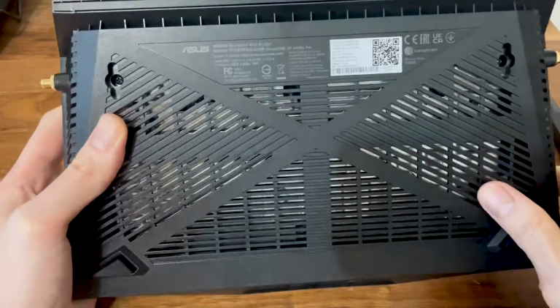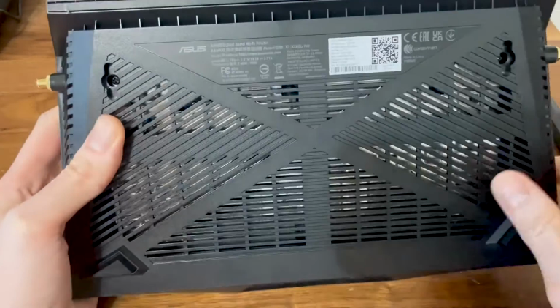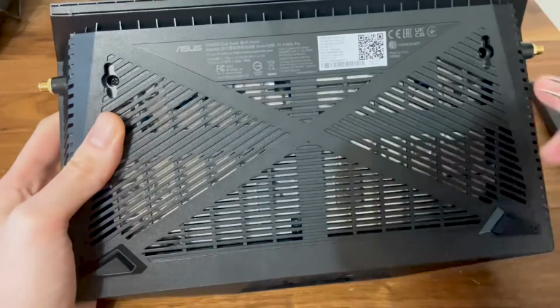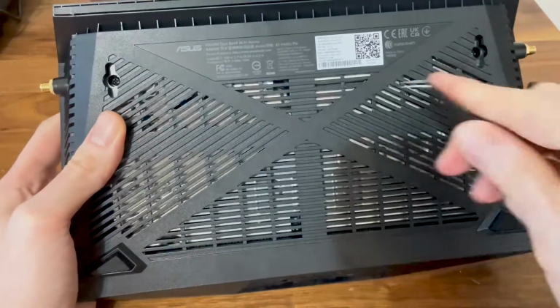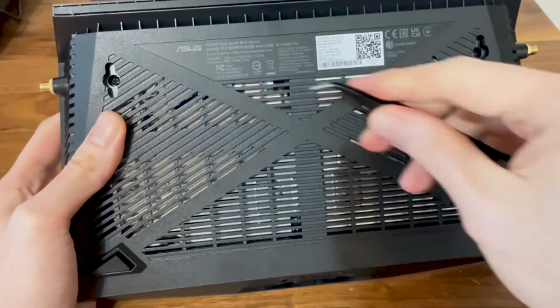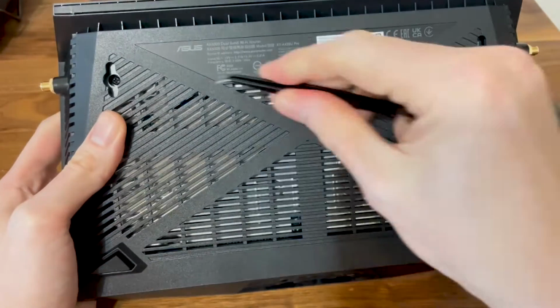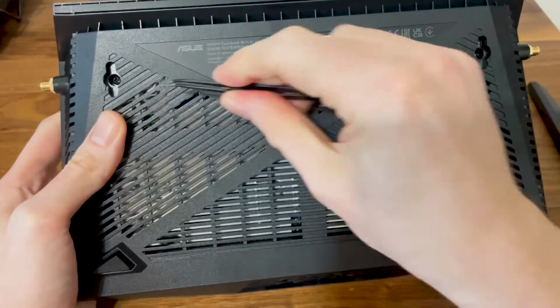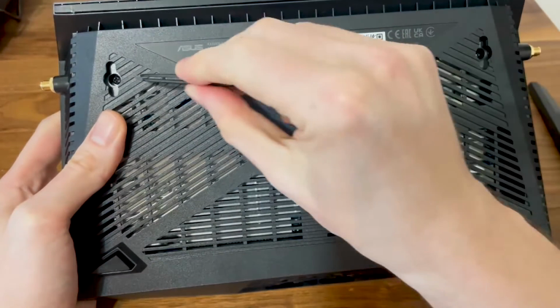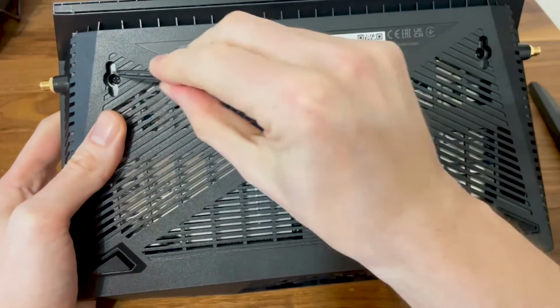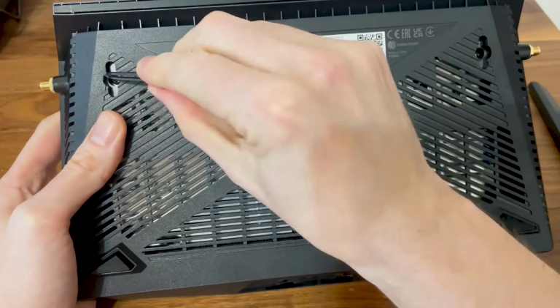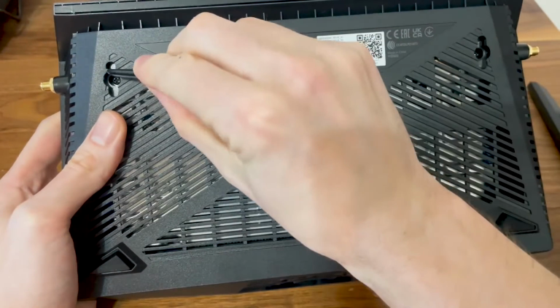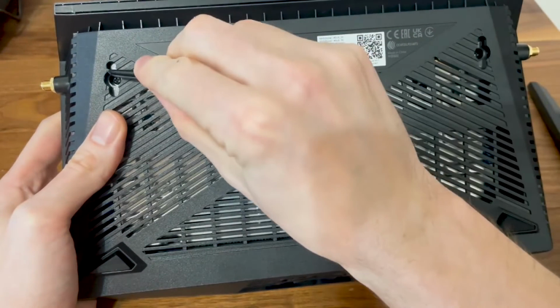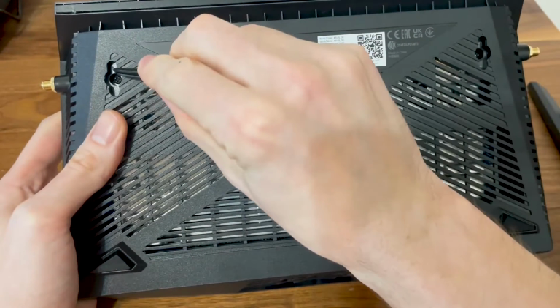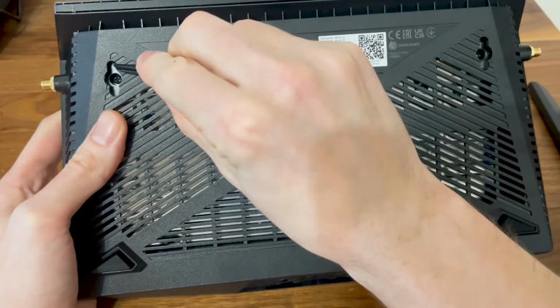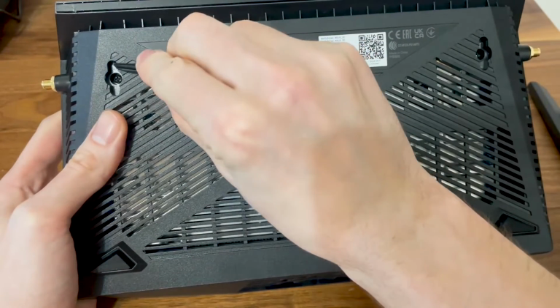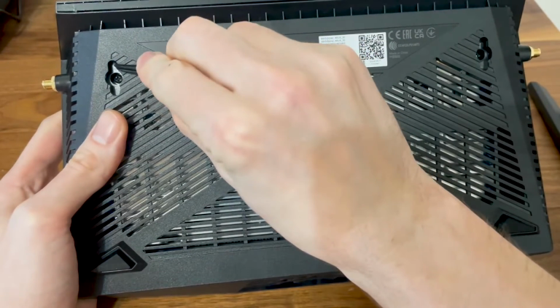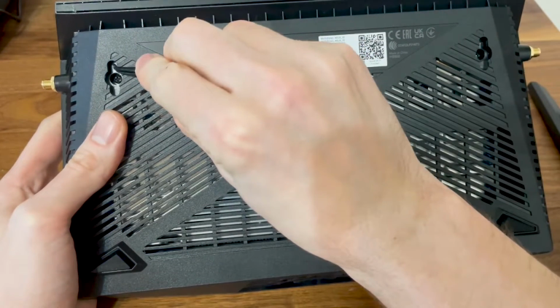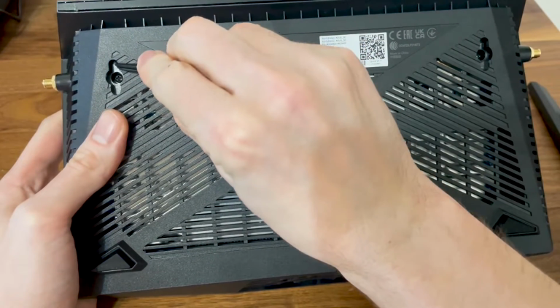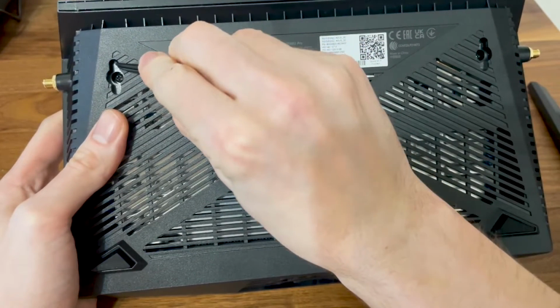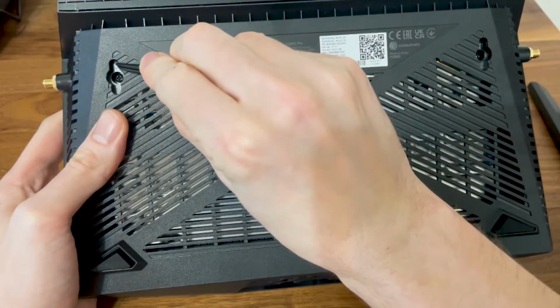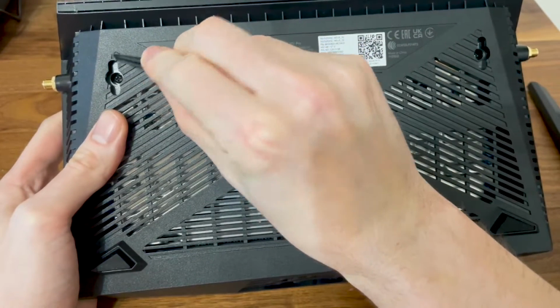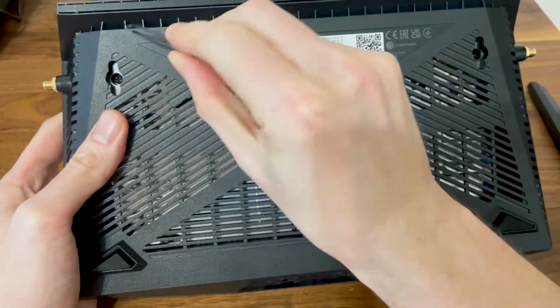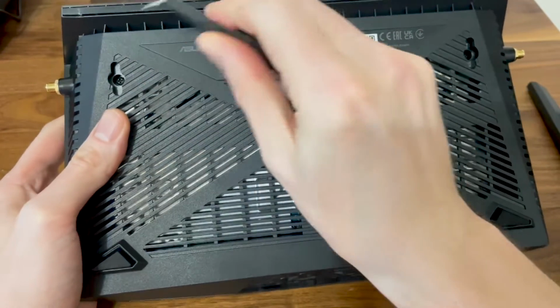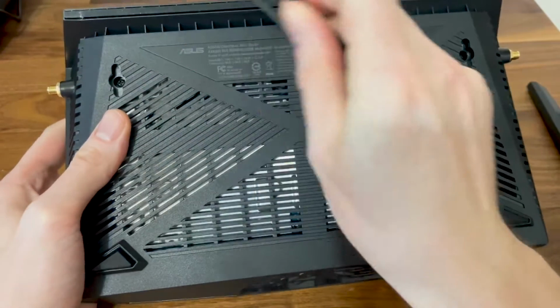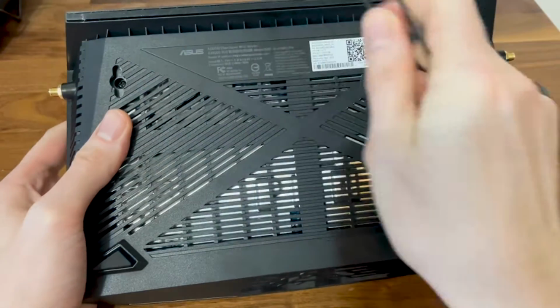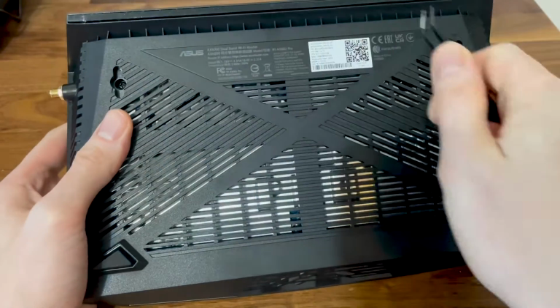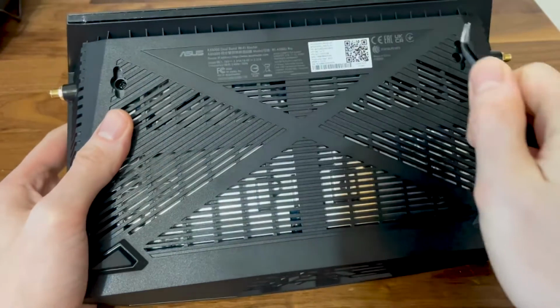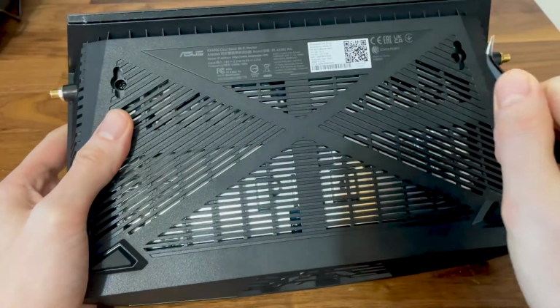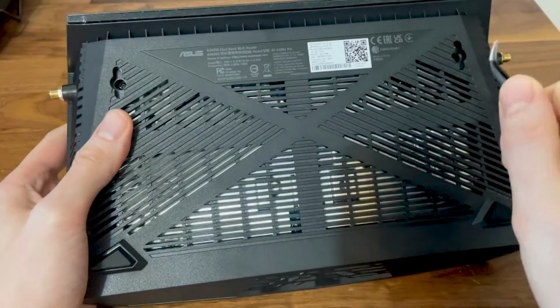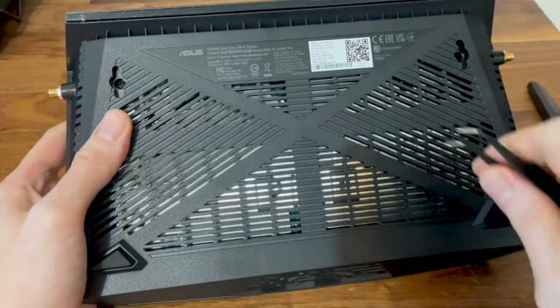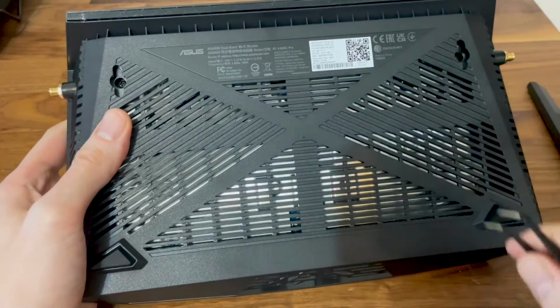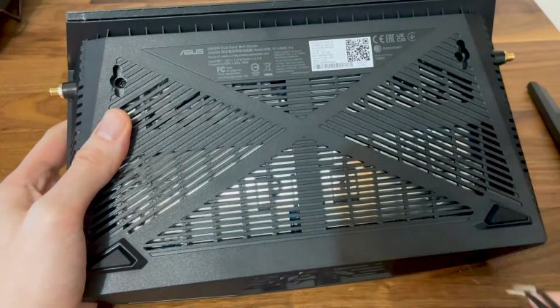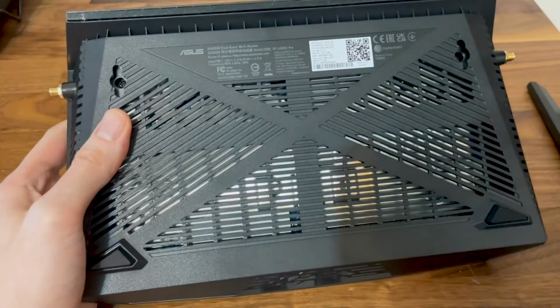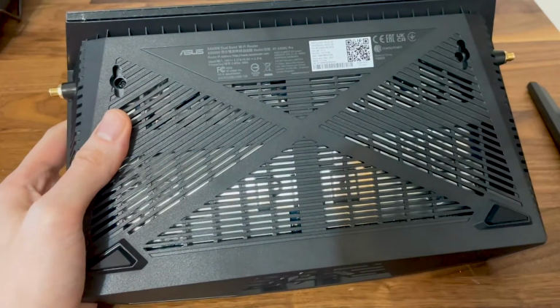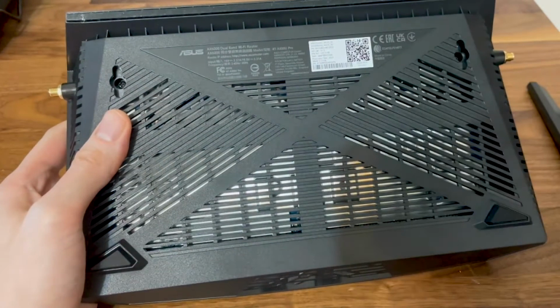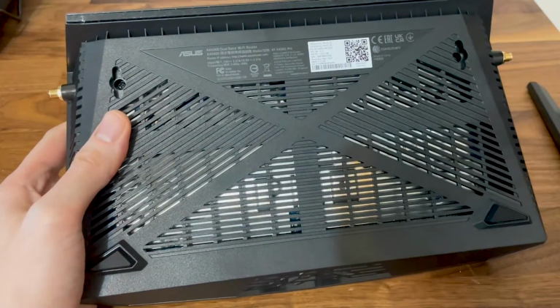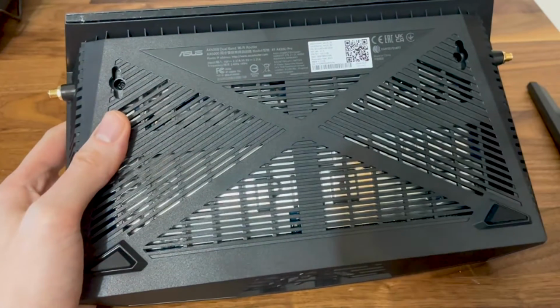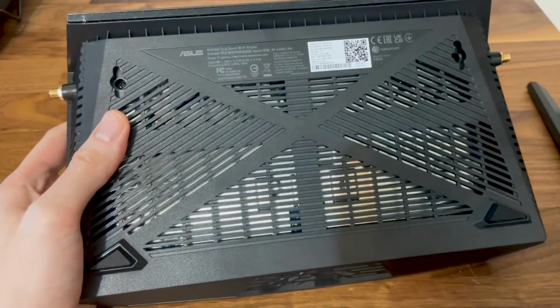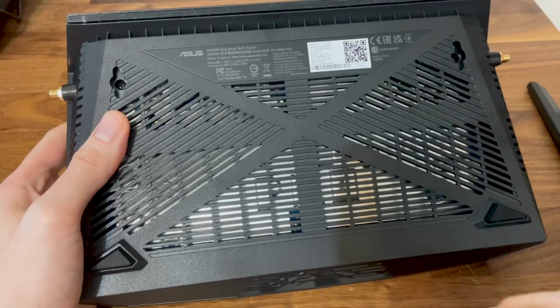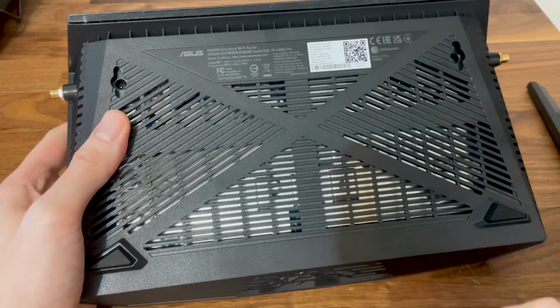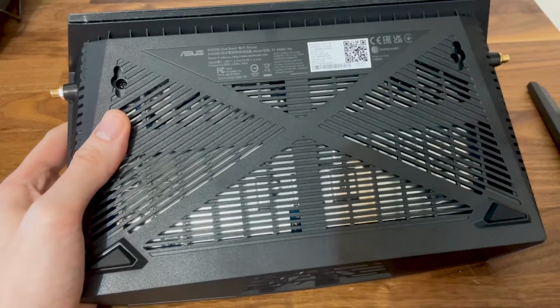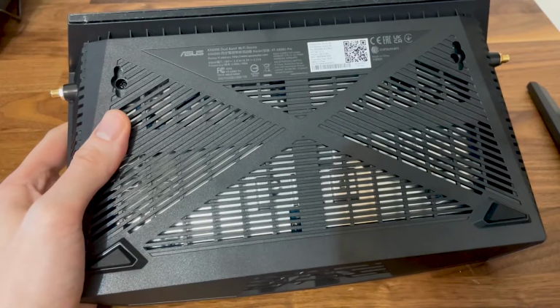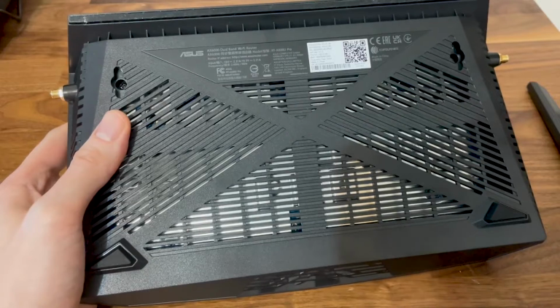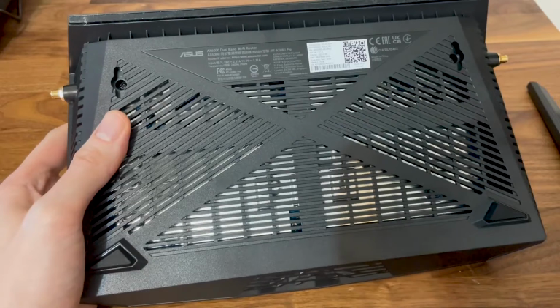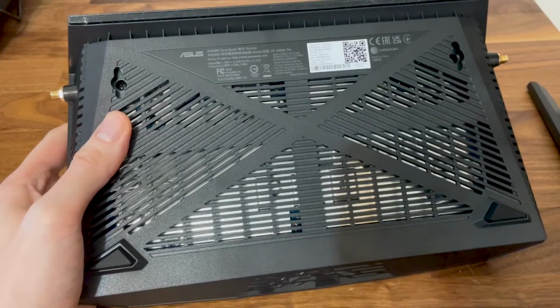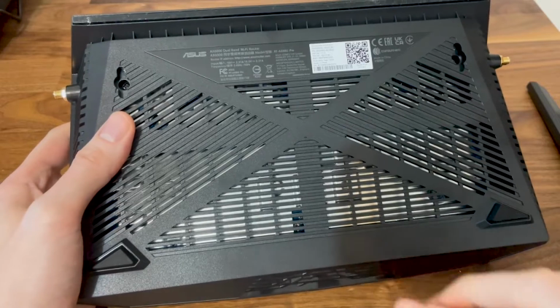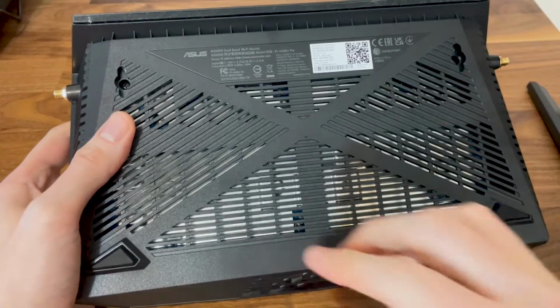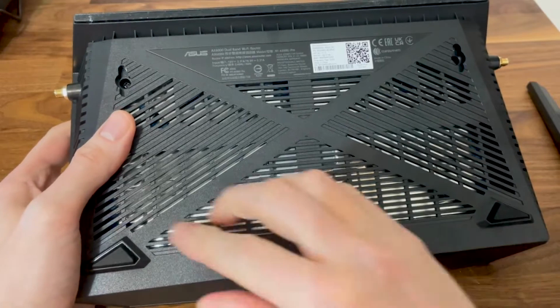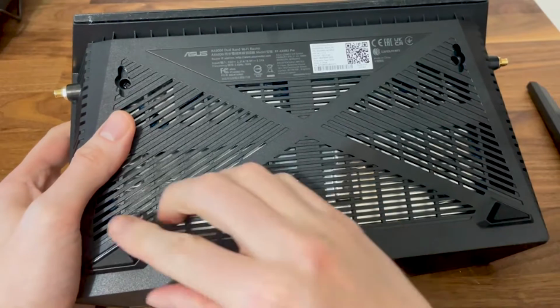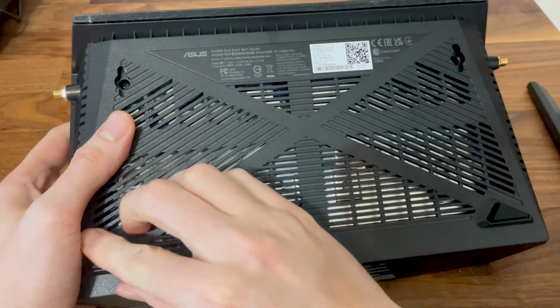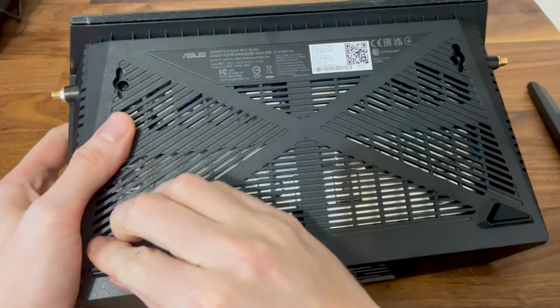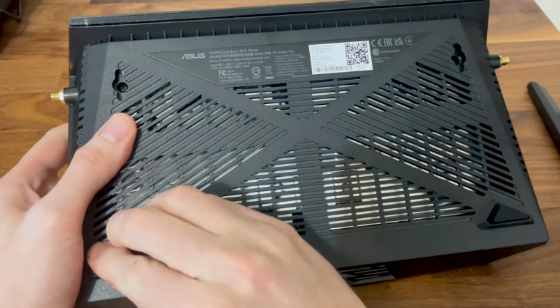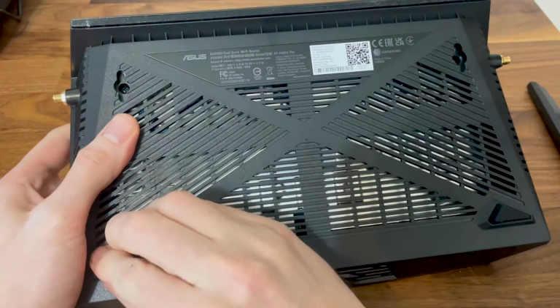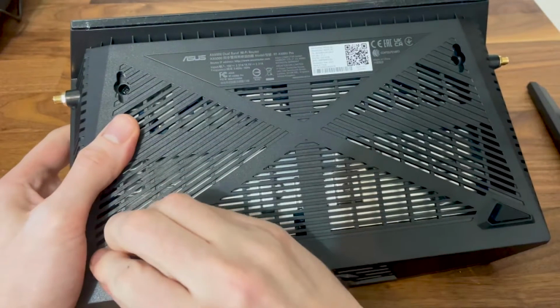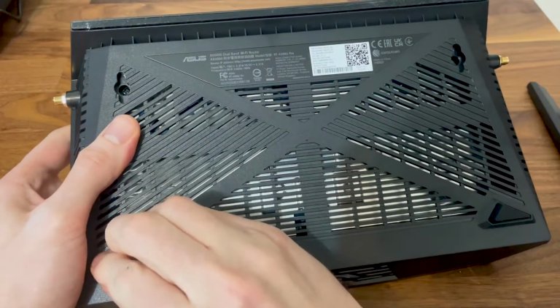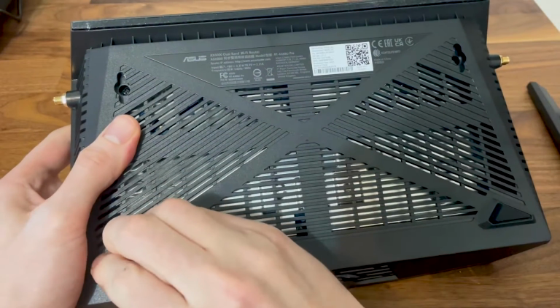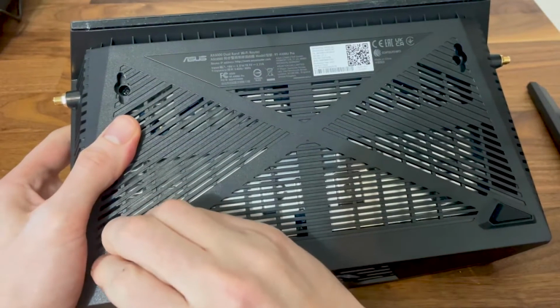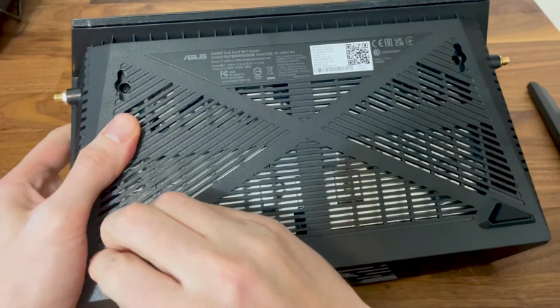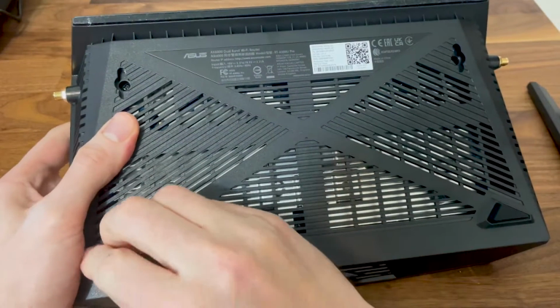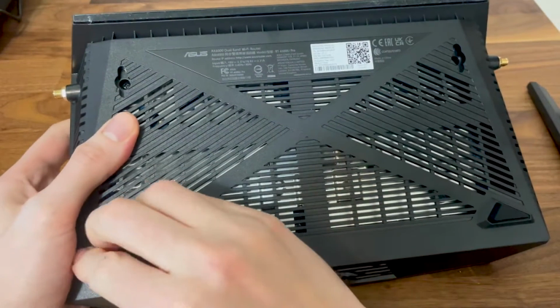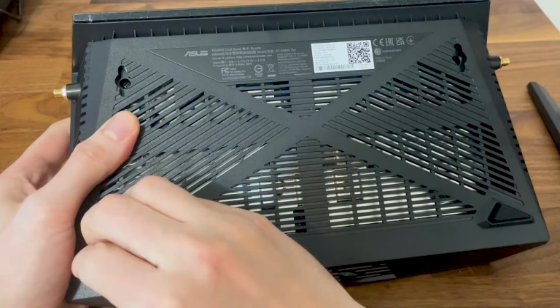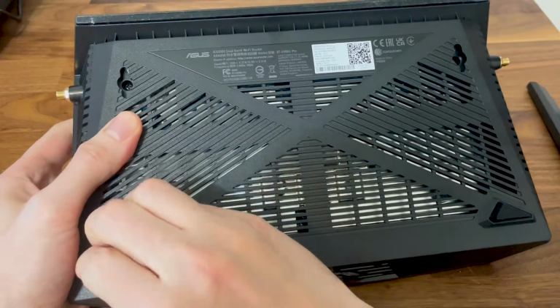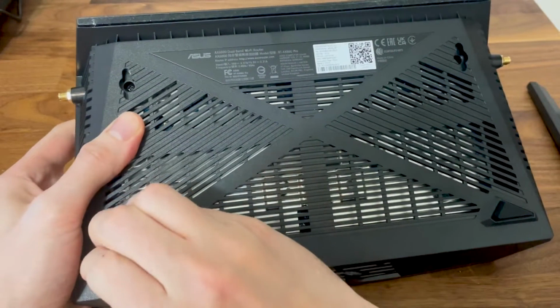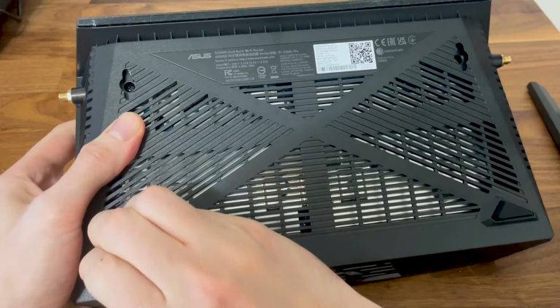If you're wondering whether it's possible to mount the wireless router on the wall — well, you can't. These two holes don't serve any other purpose.